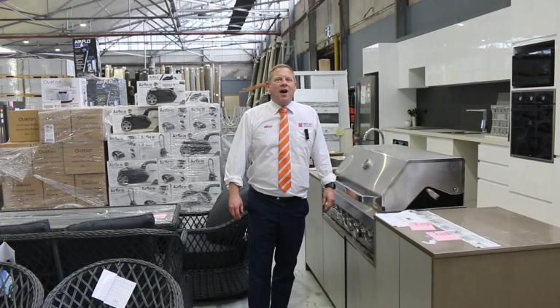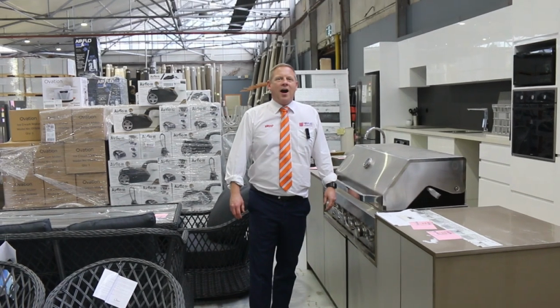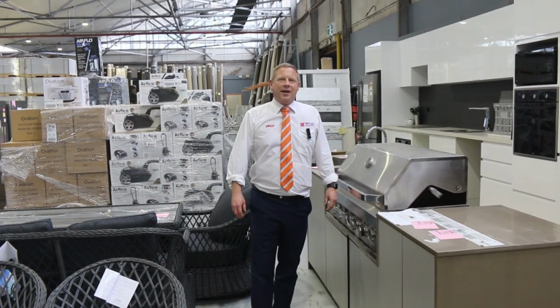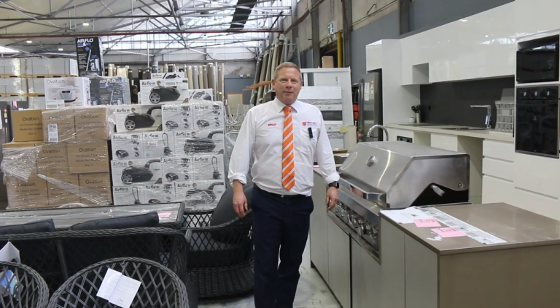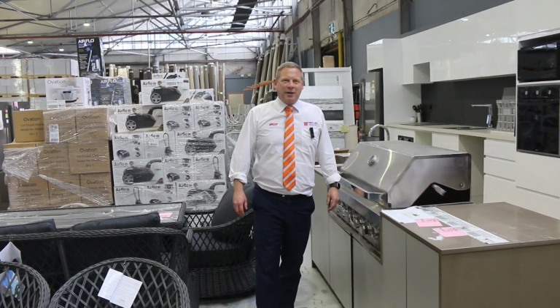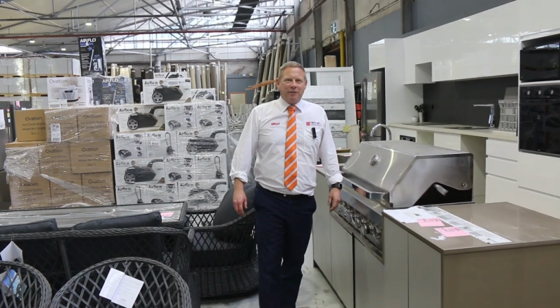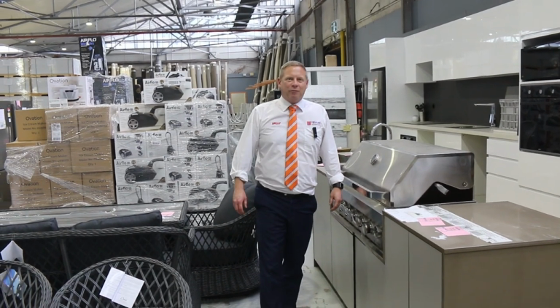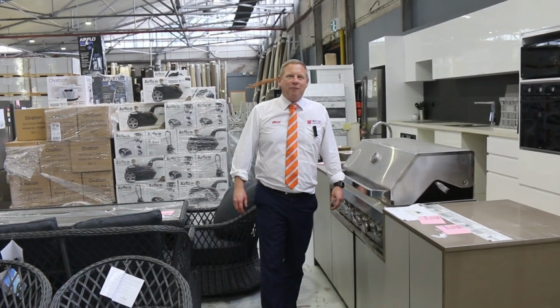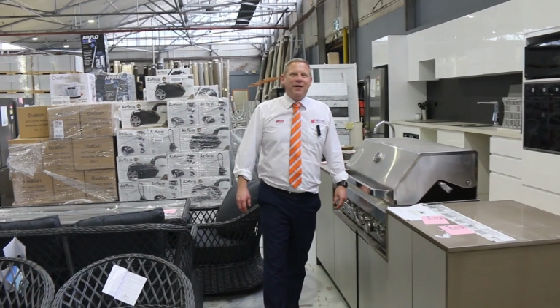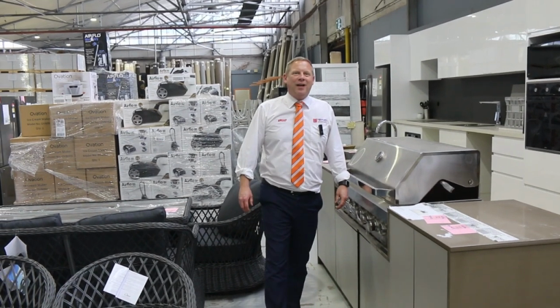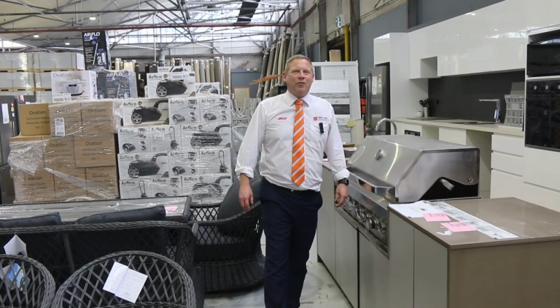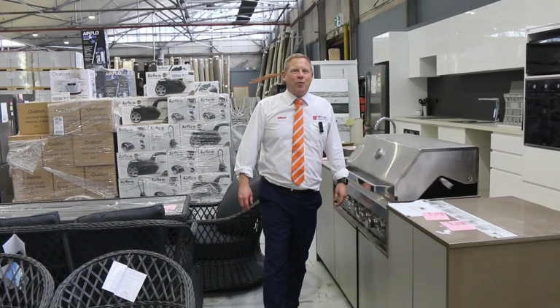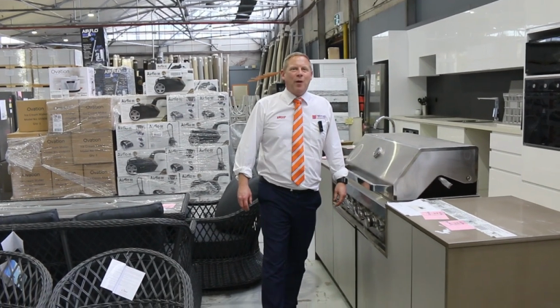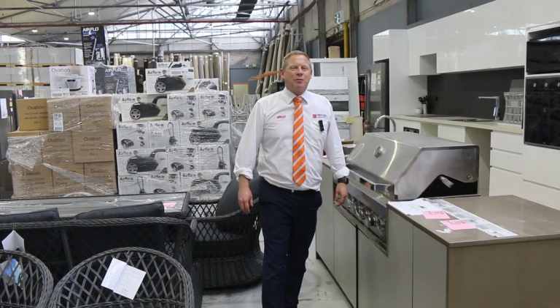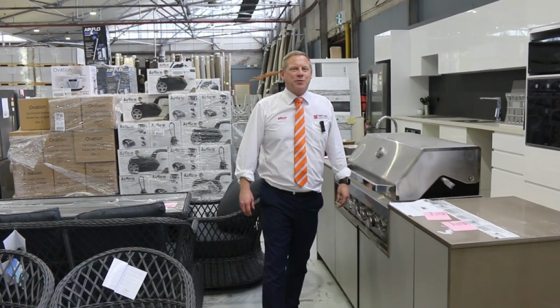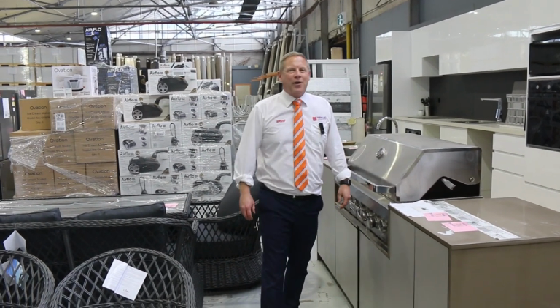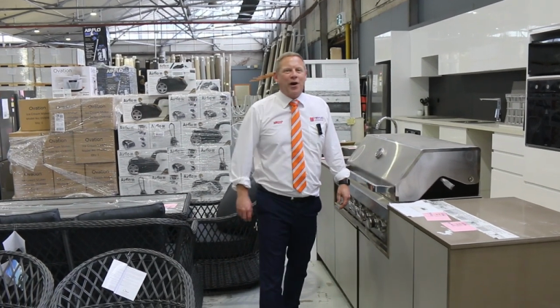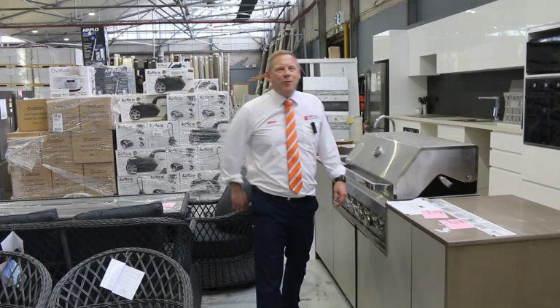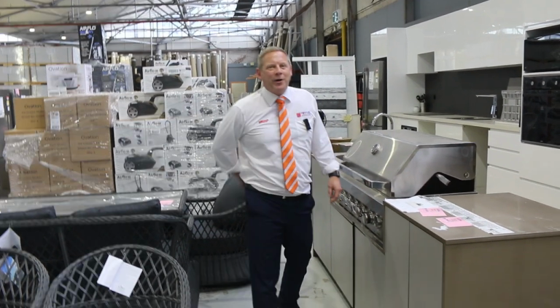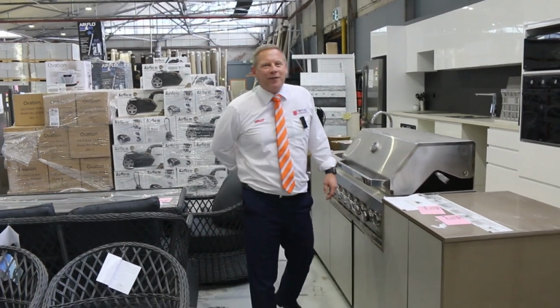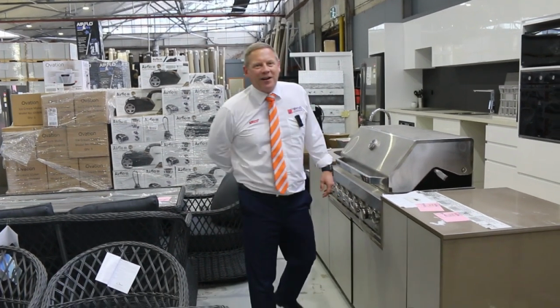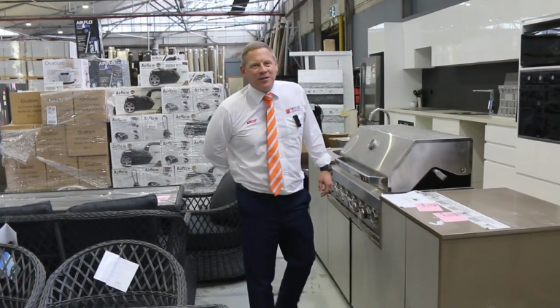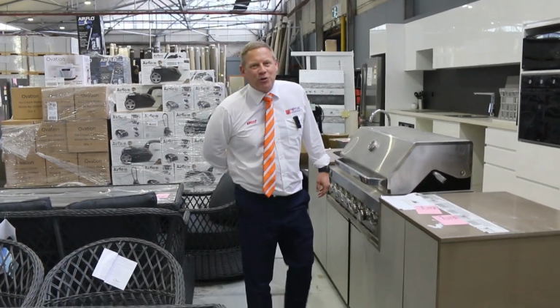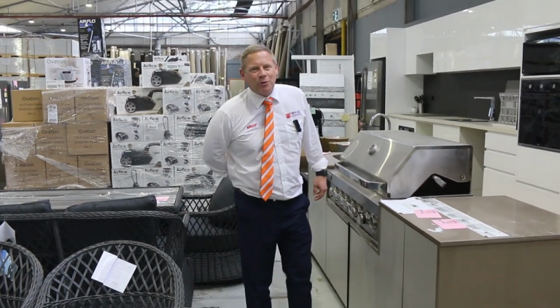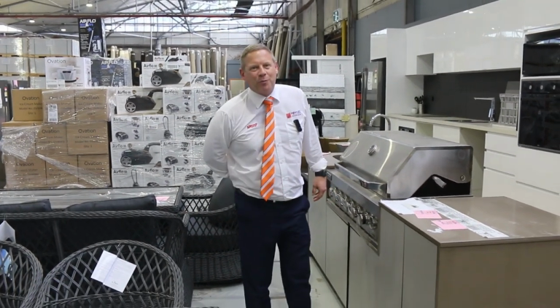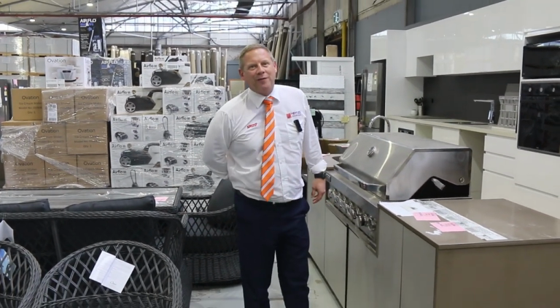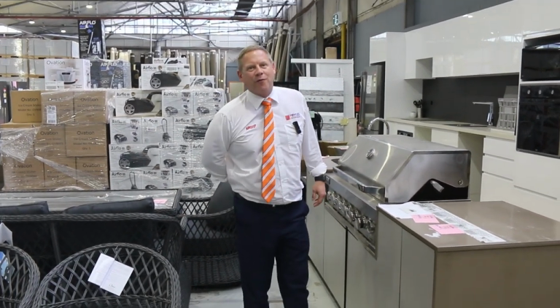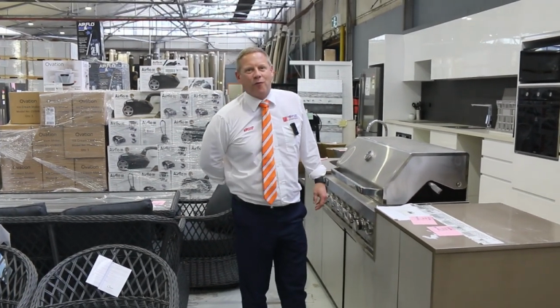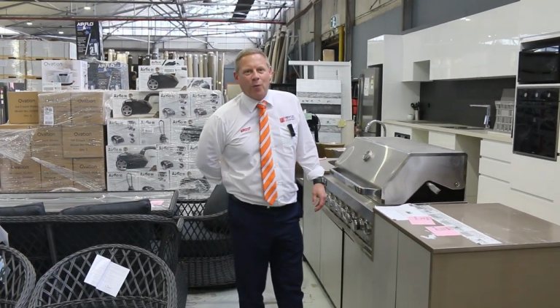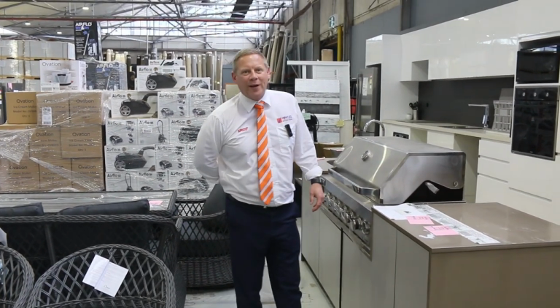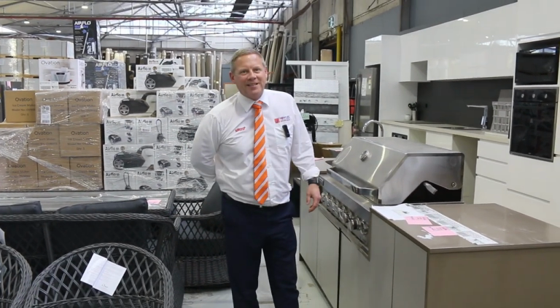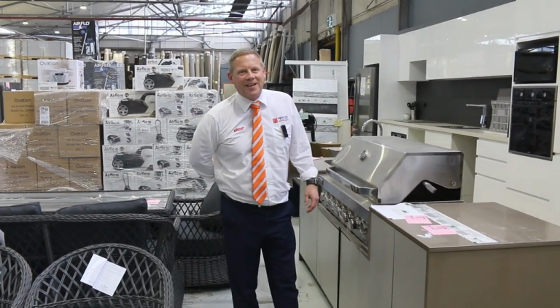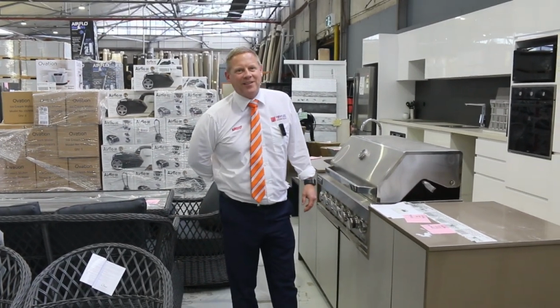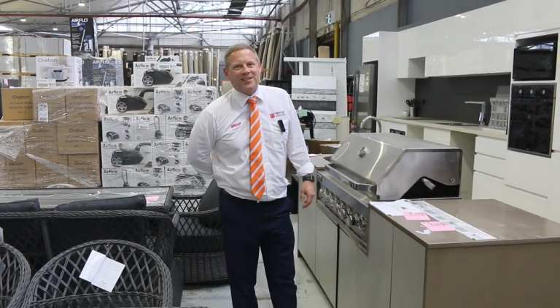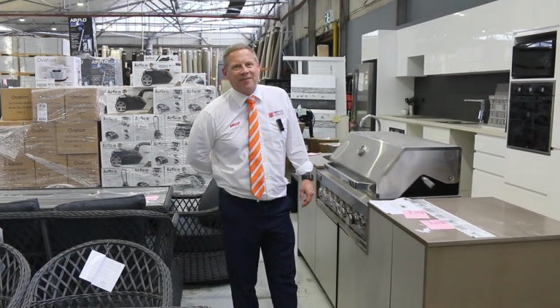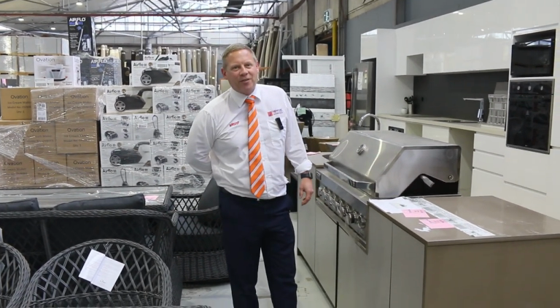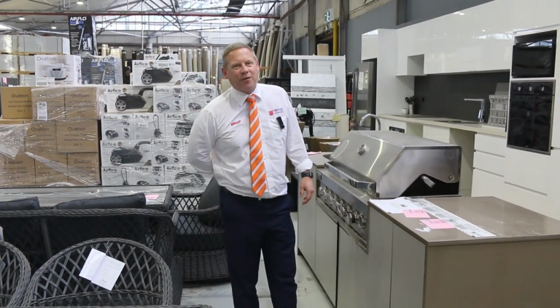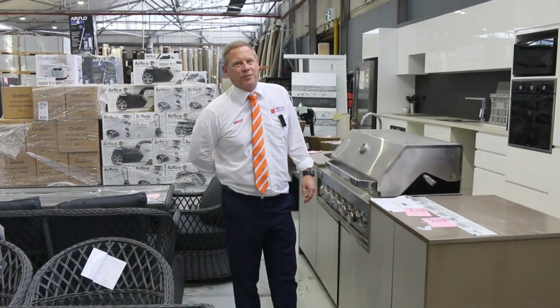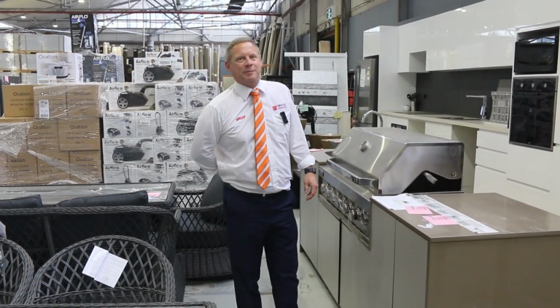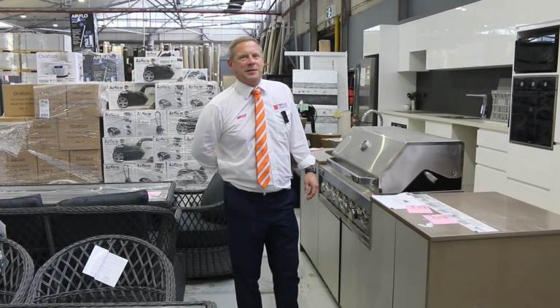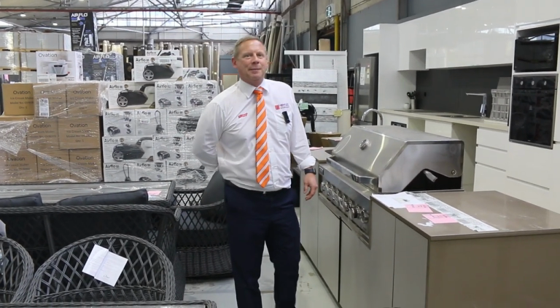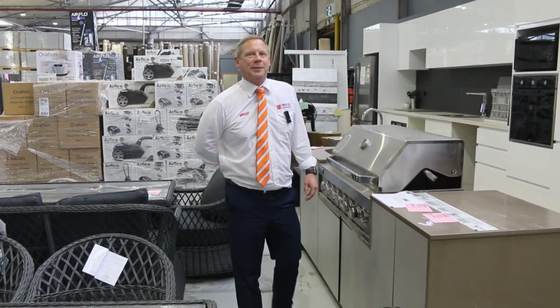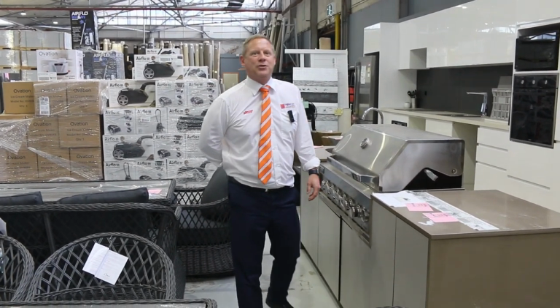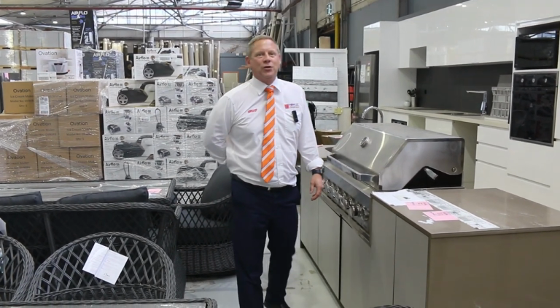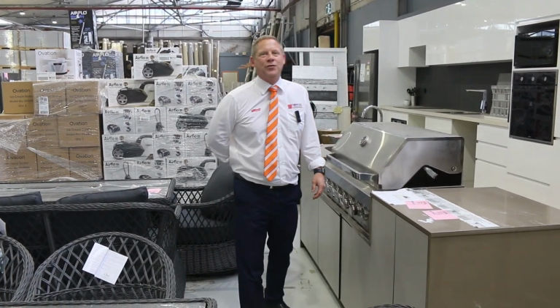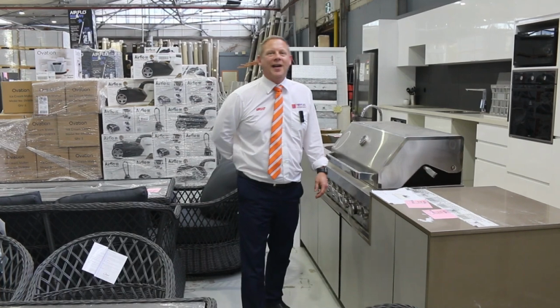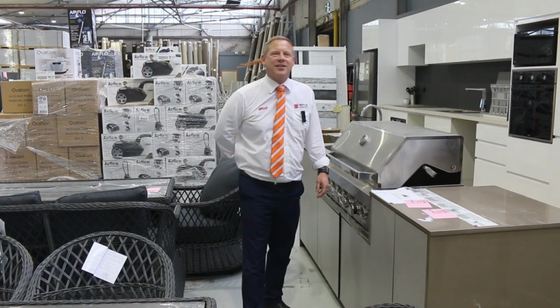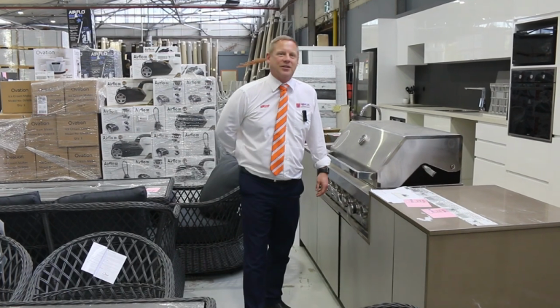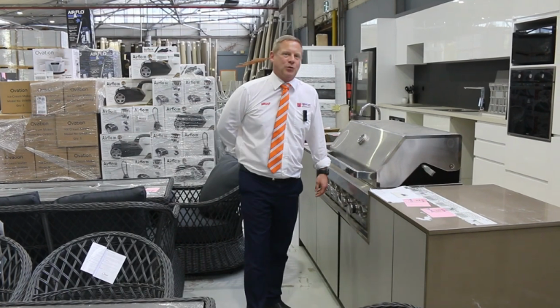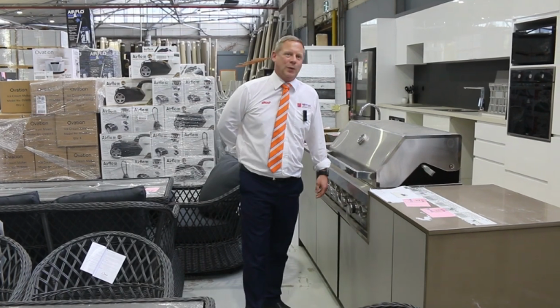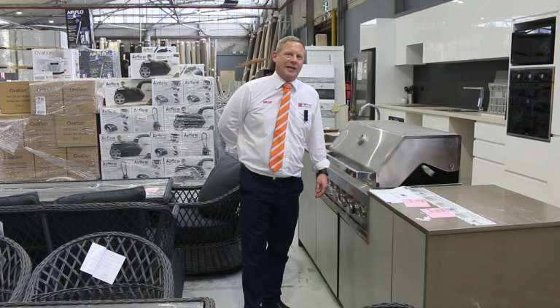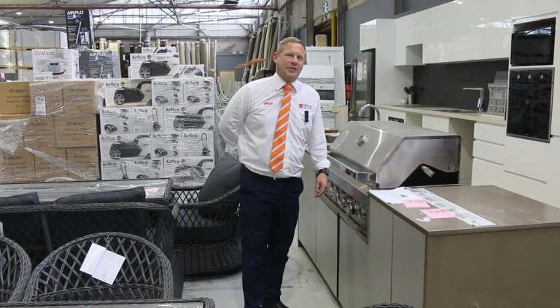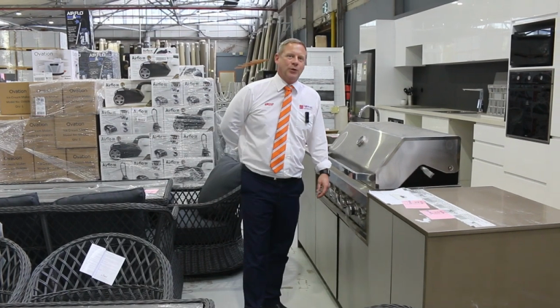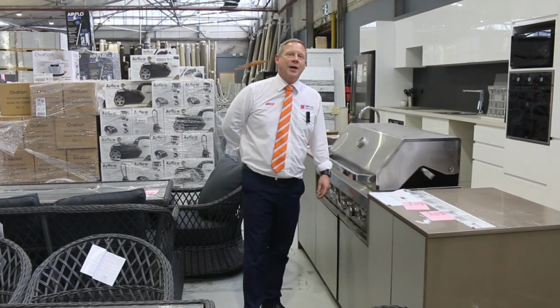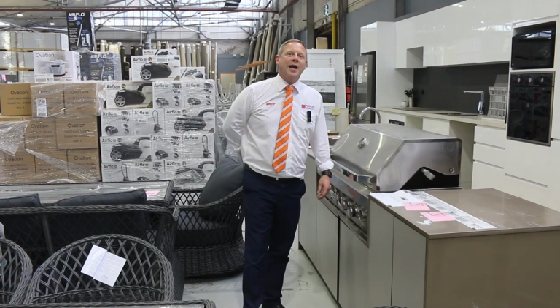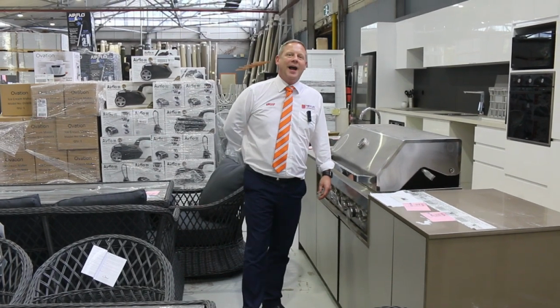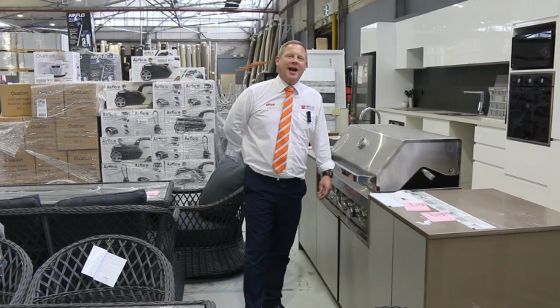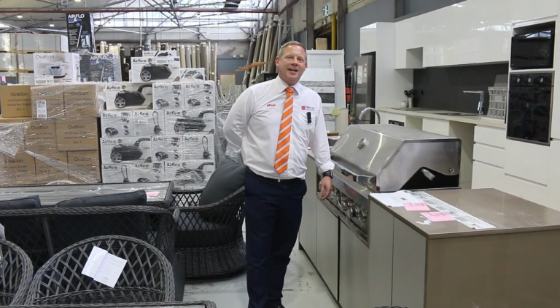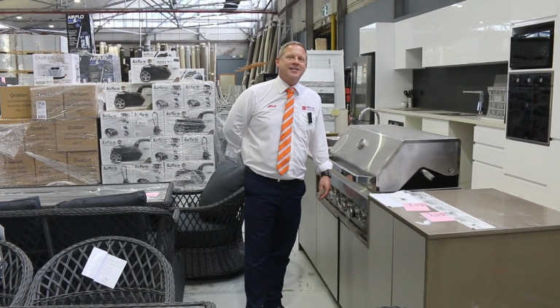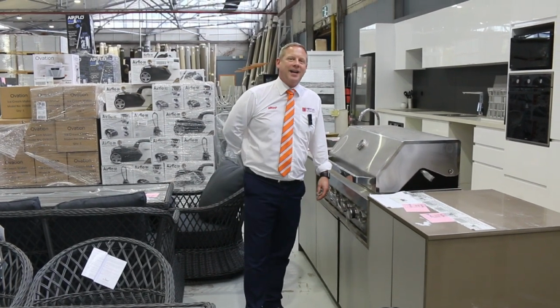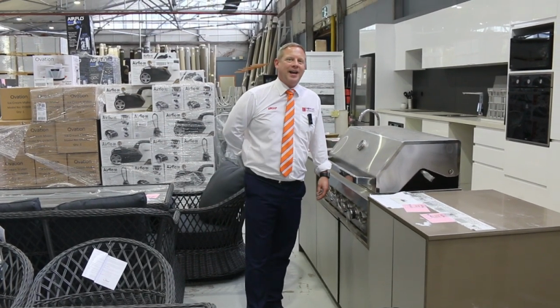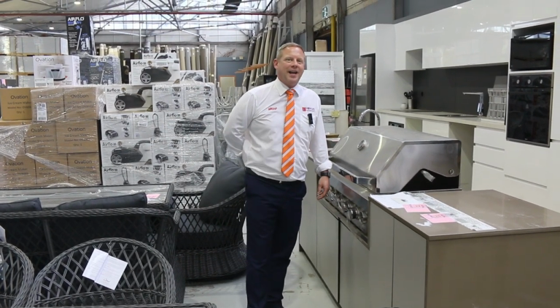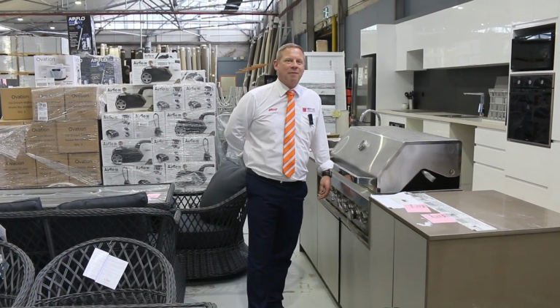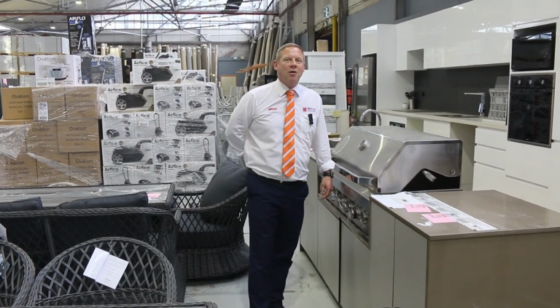Hi, I'm Liam from Fowles, and welcome to the Home Renovators auction preview for Wednesday the 7th of September 2022 at 10am.